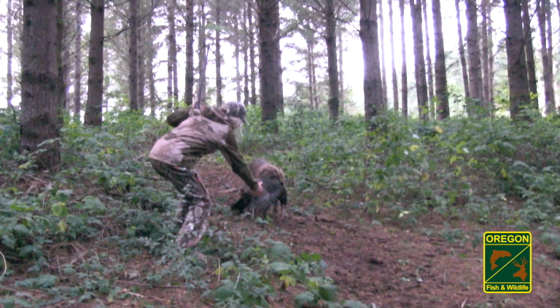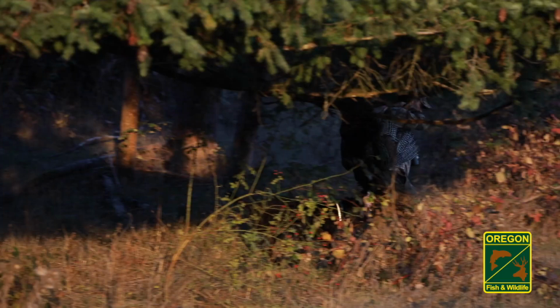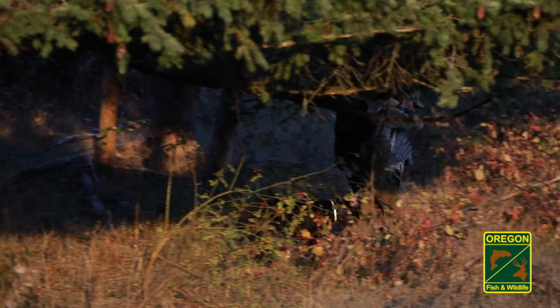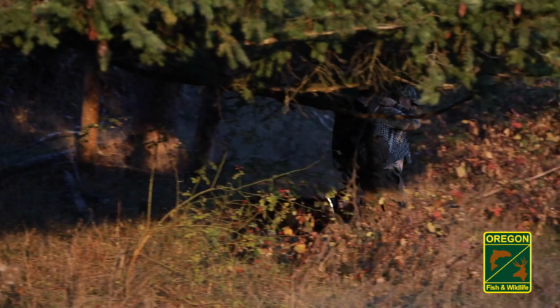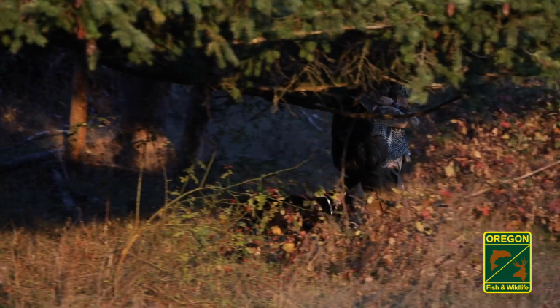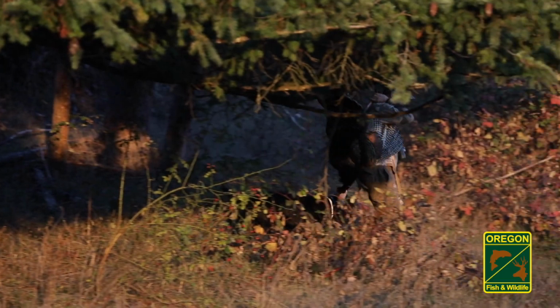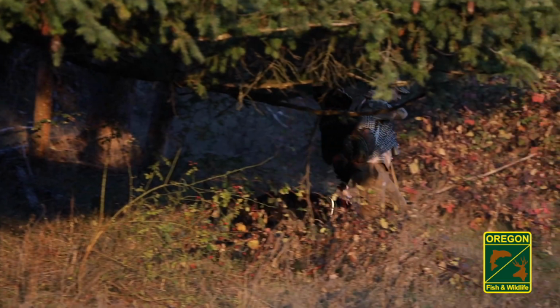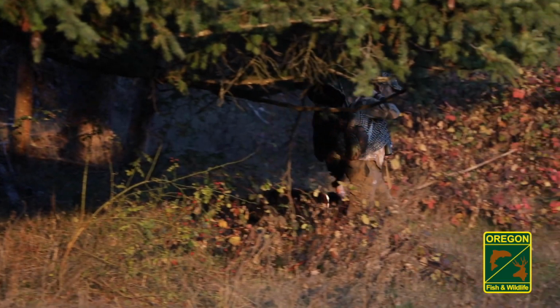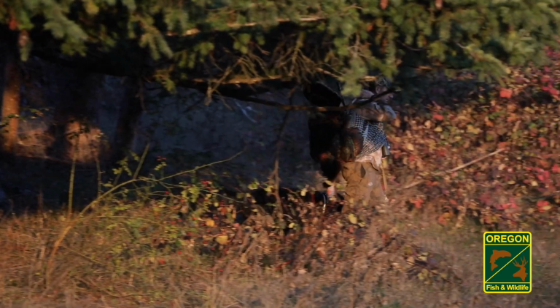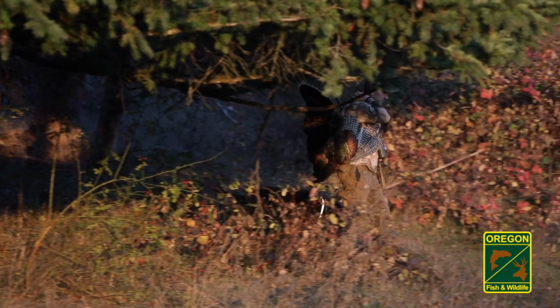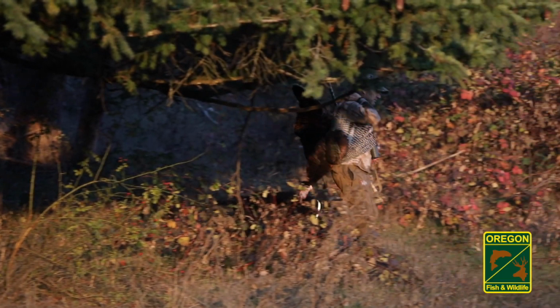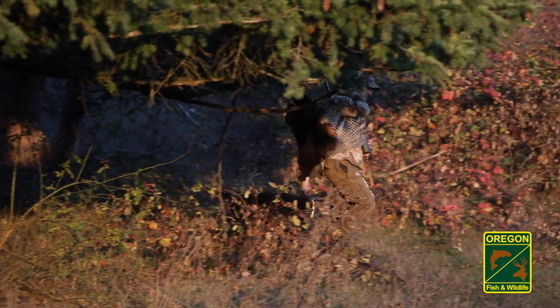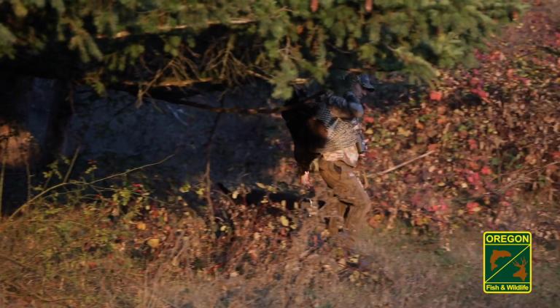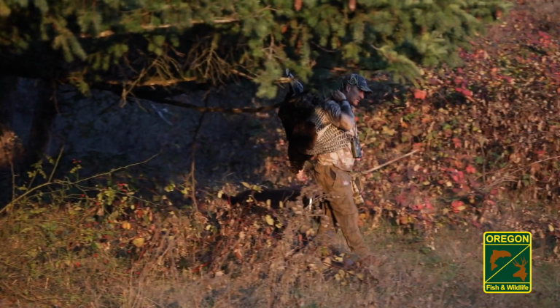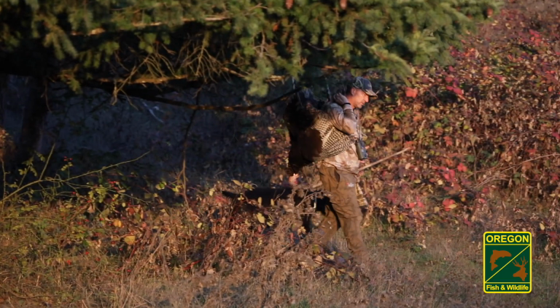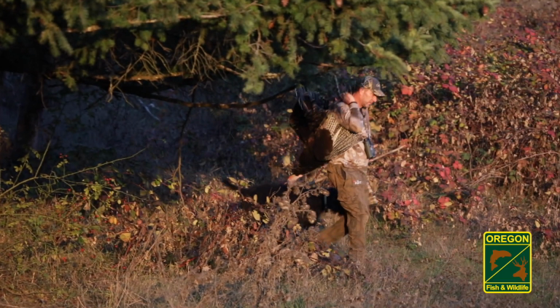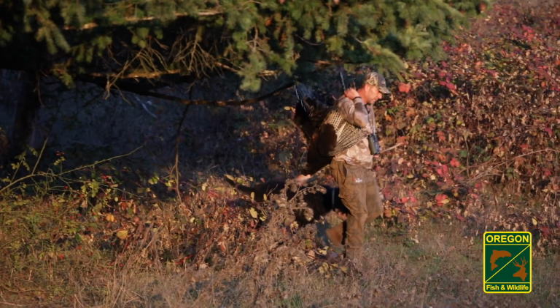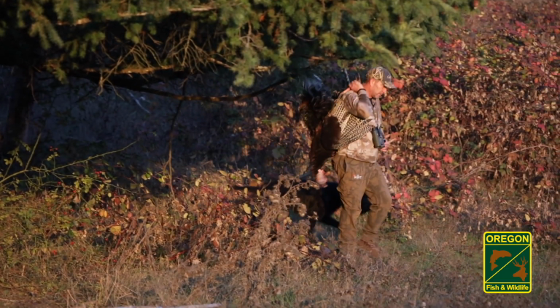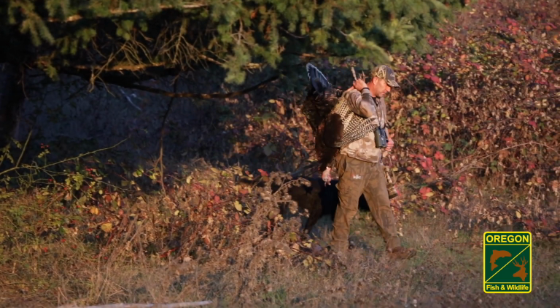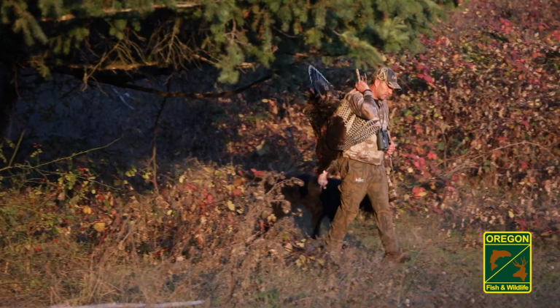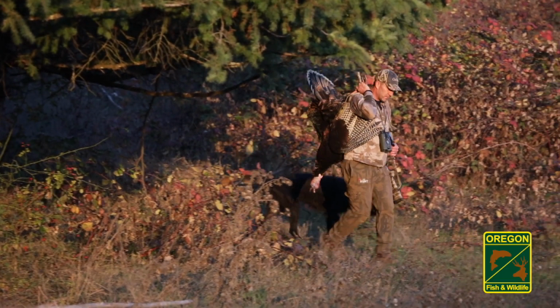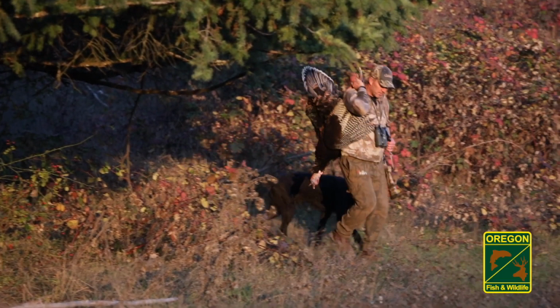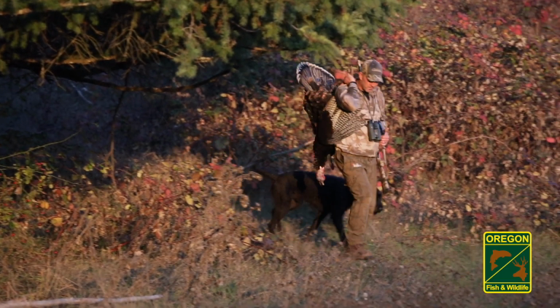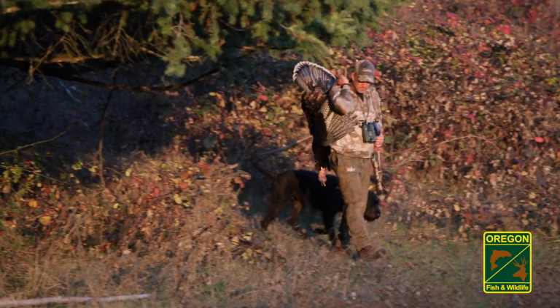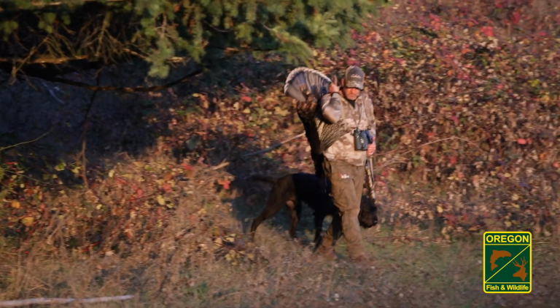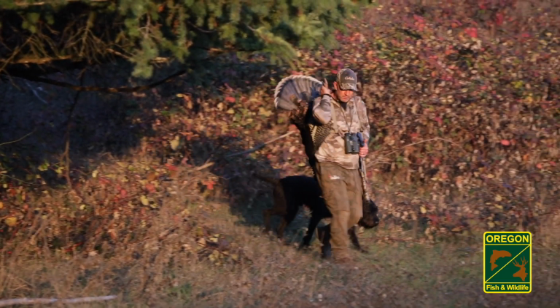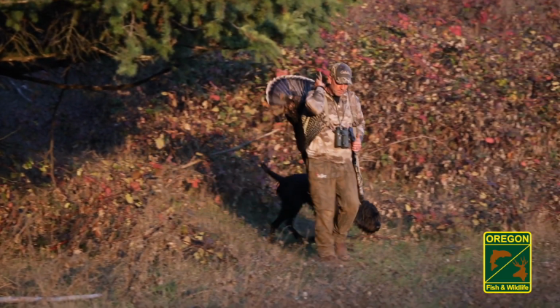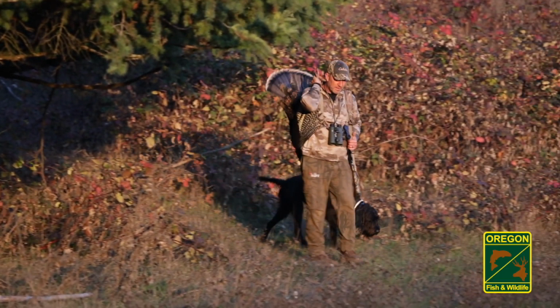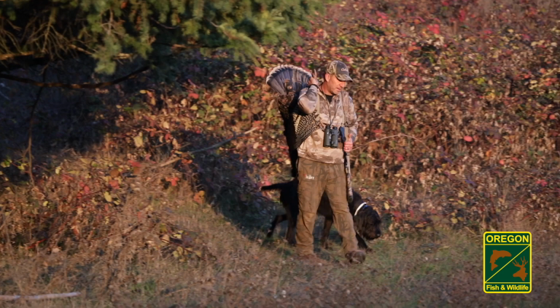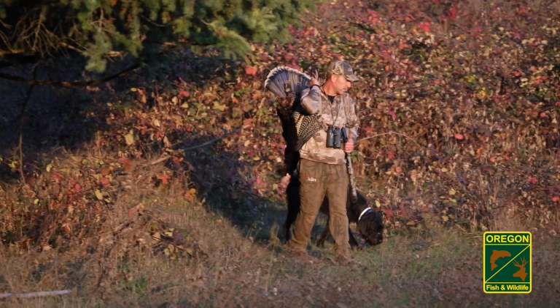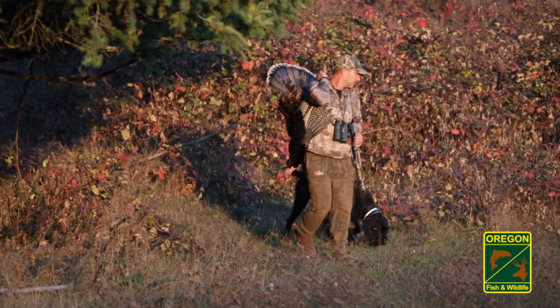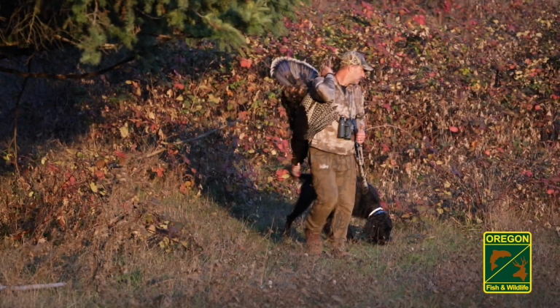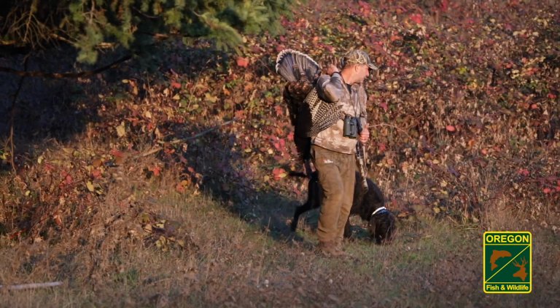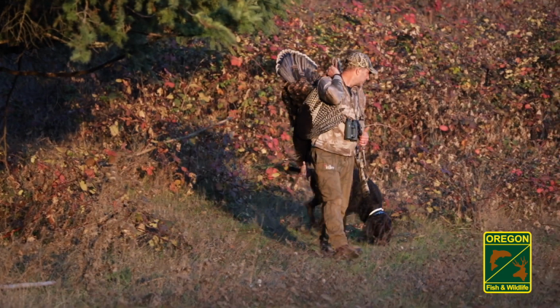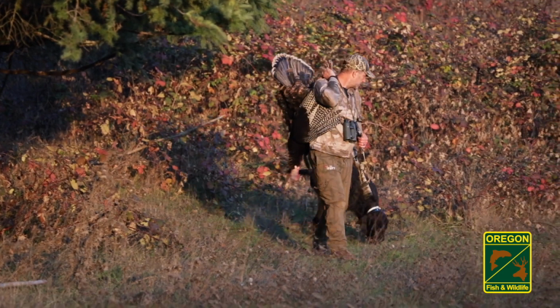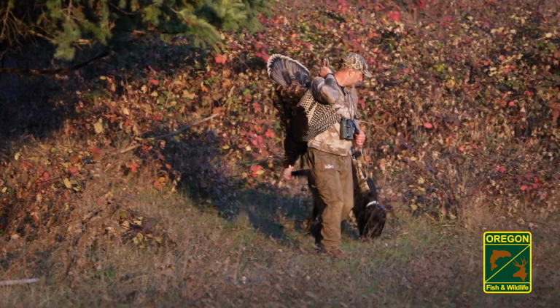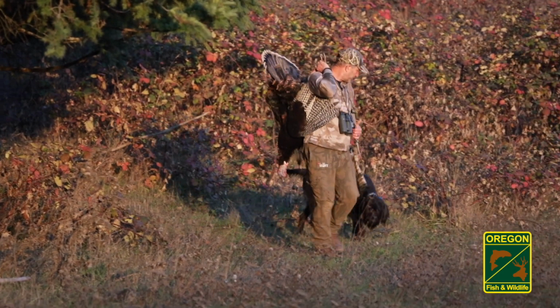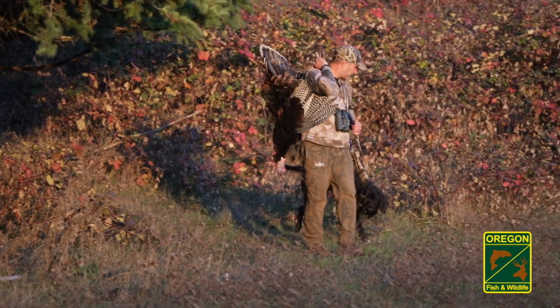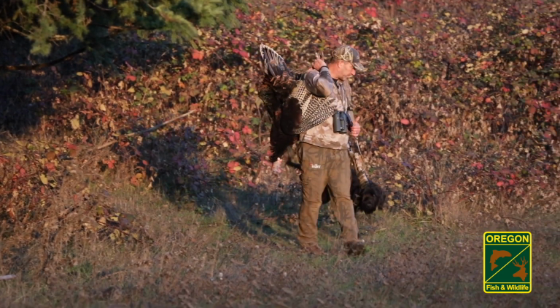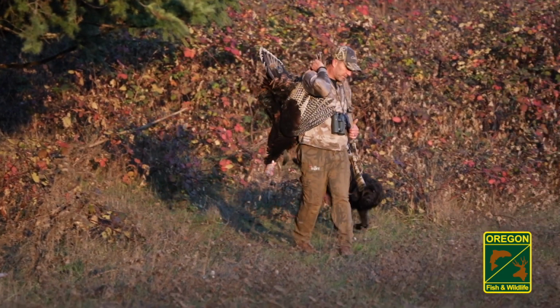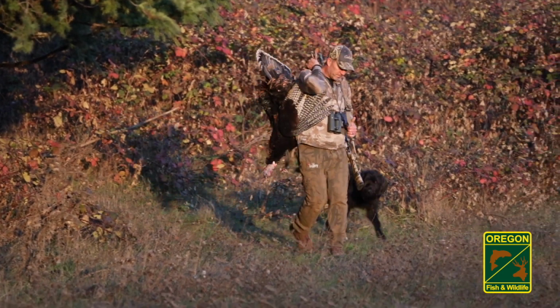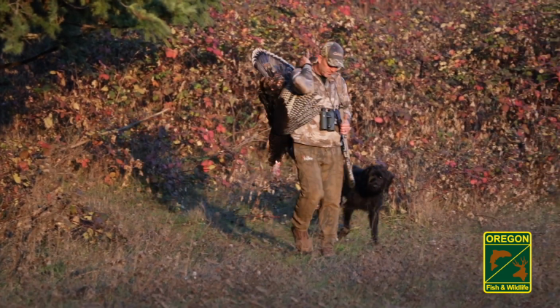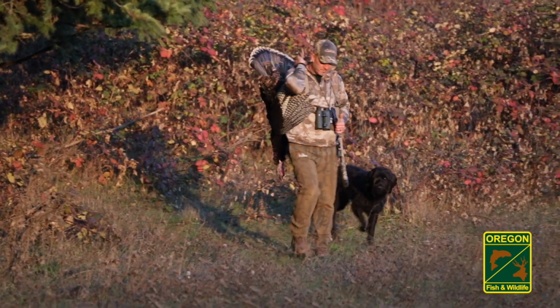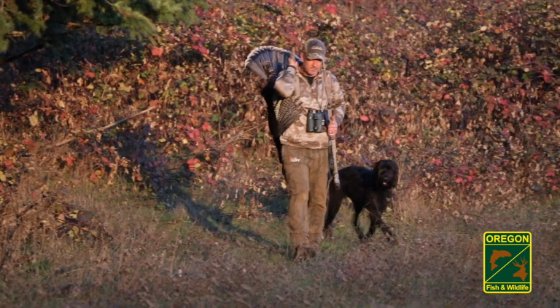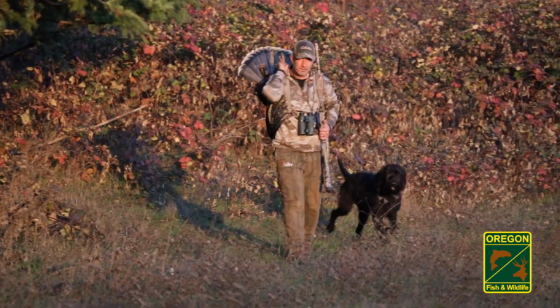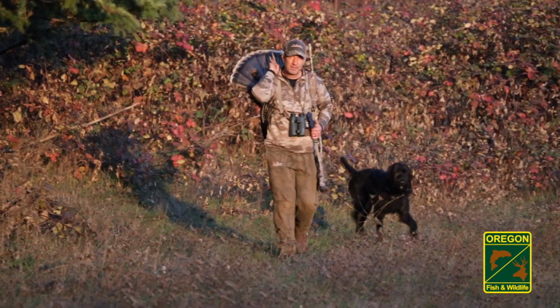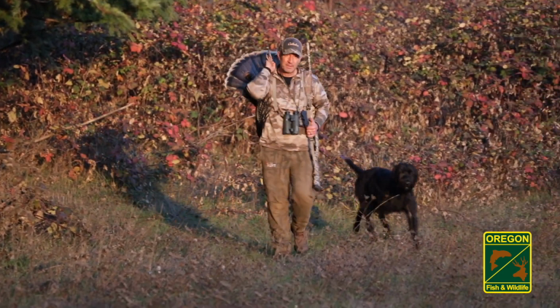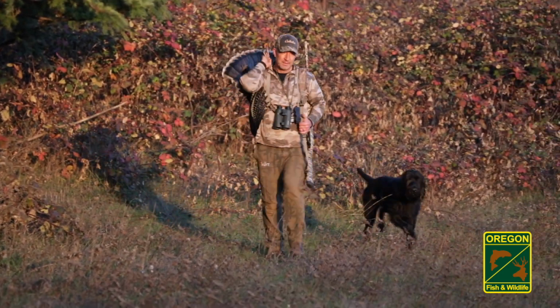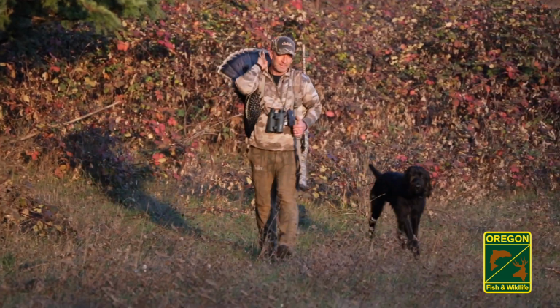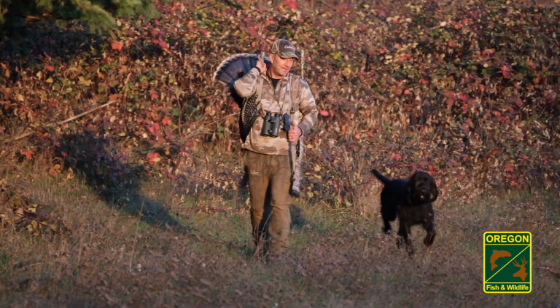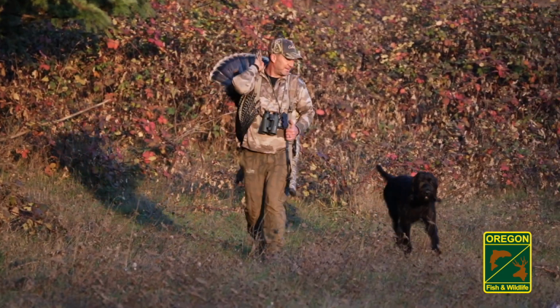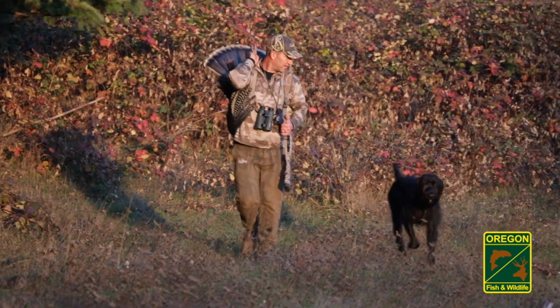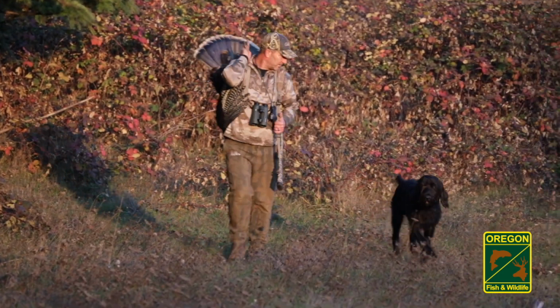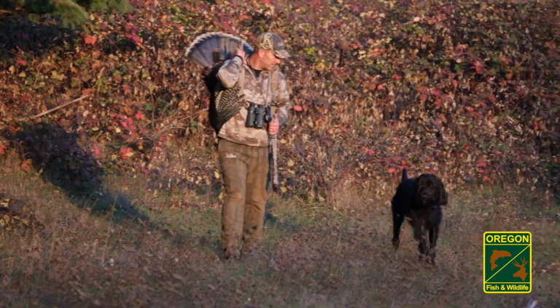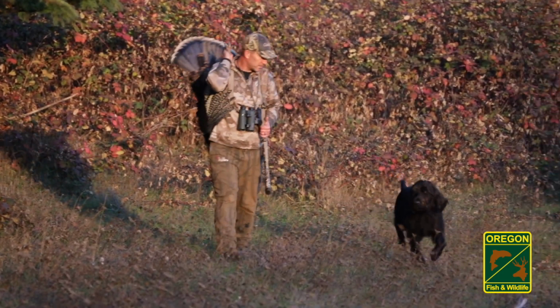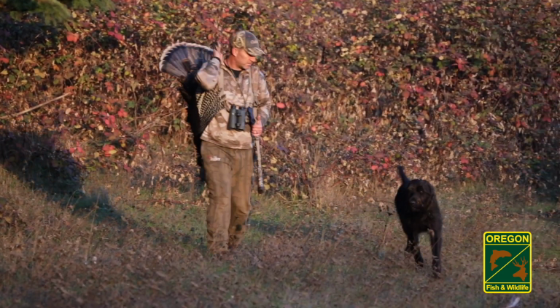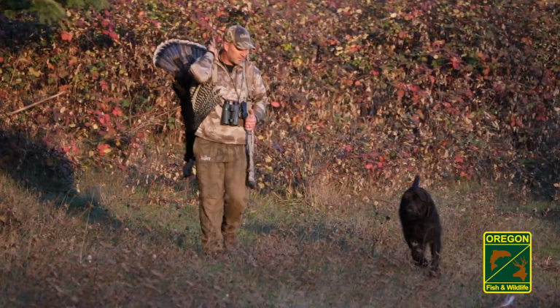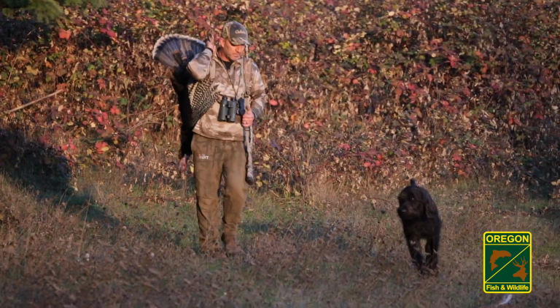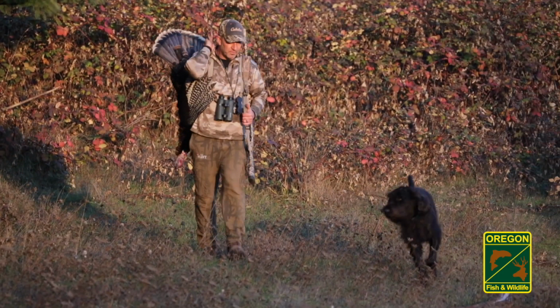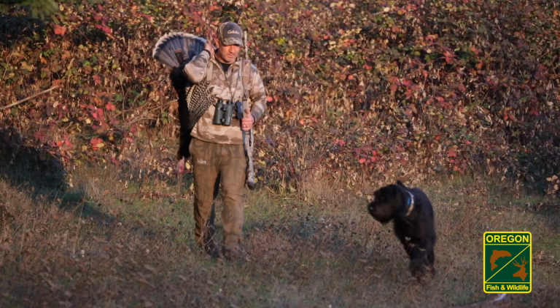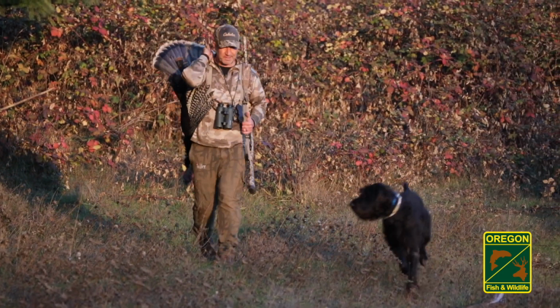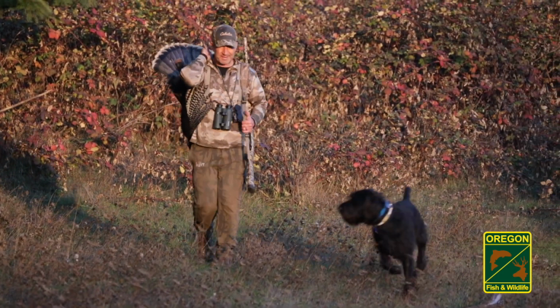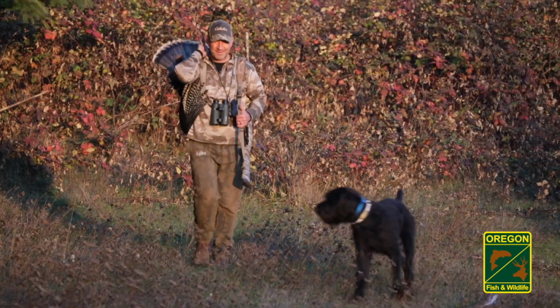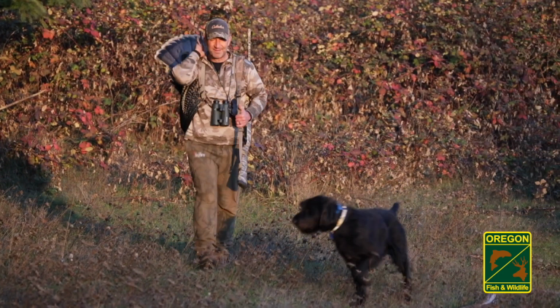Many turkey hunters eagerly anticipate the arrival of Oregon's fall turkey season, thanks to the variety of ways these birds can be hunted.